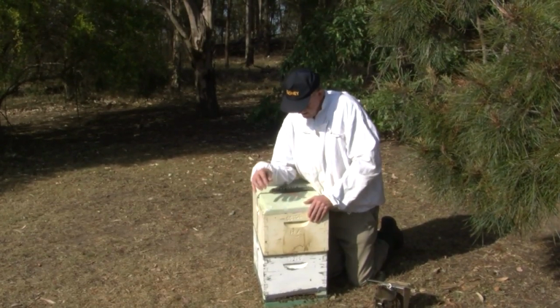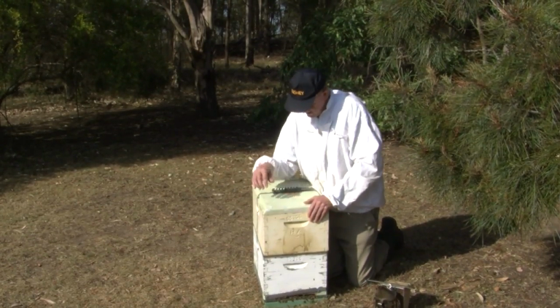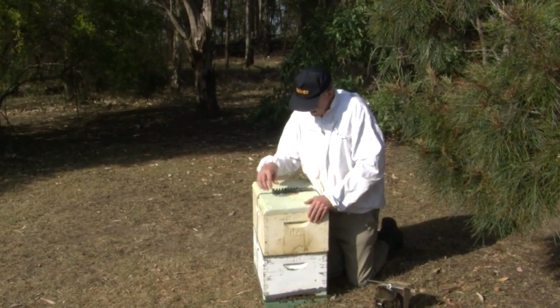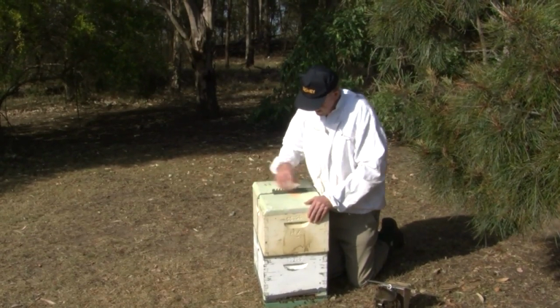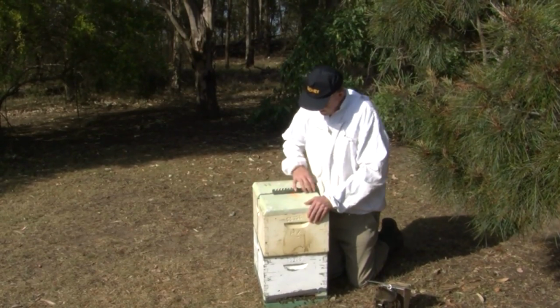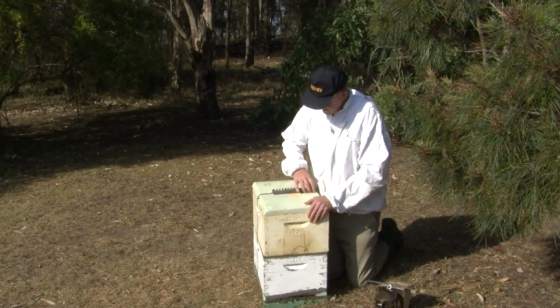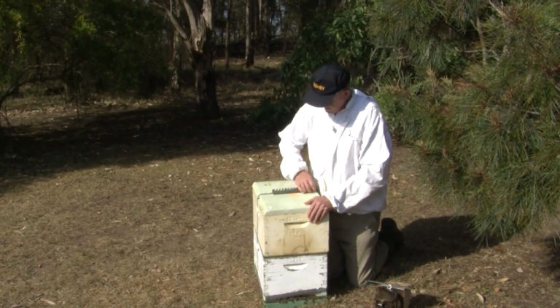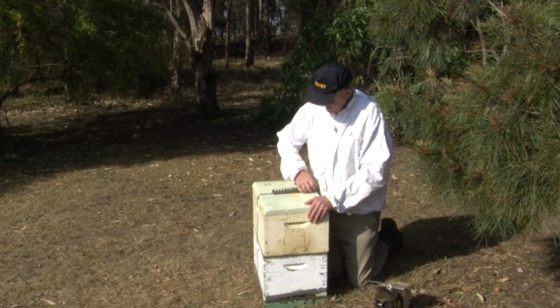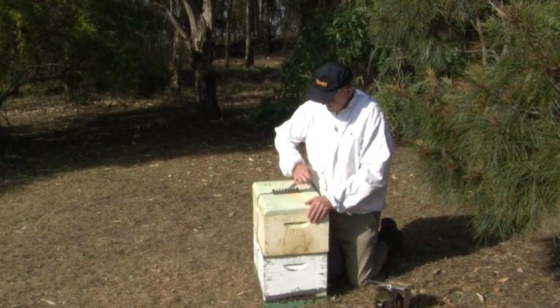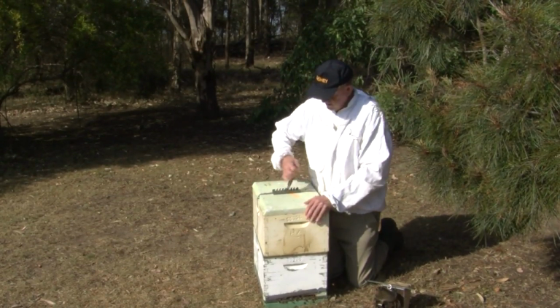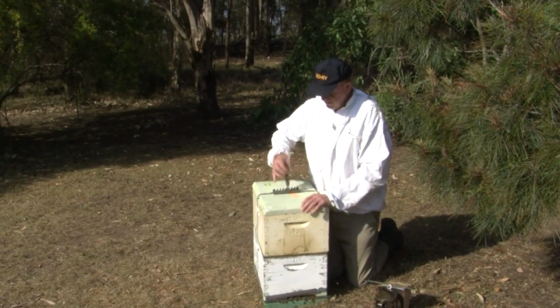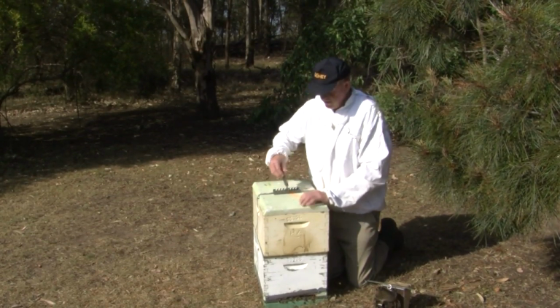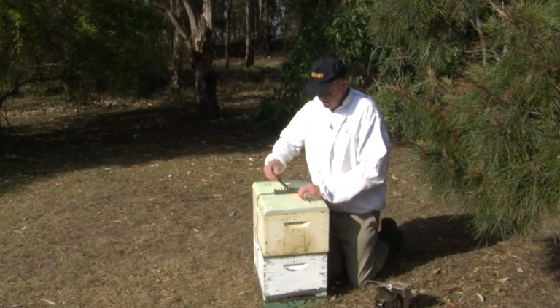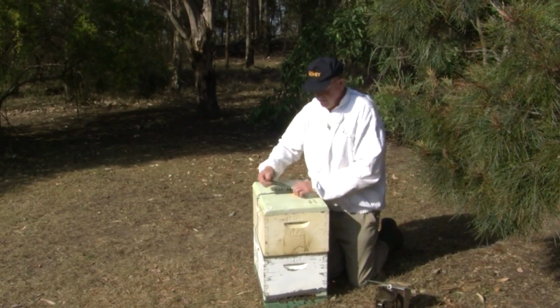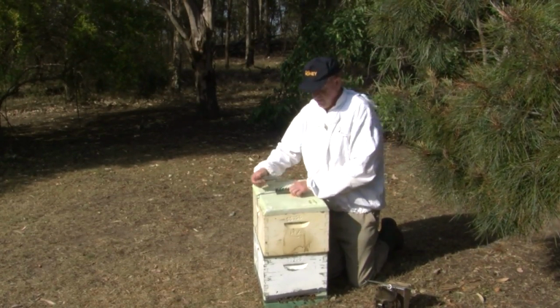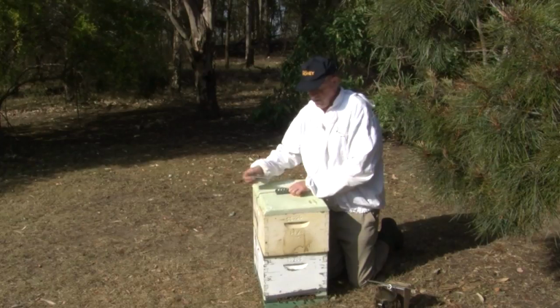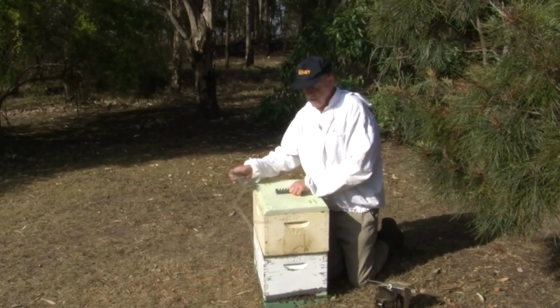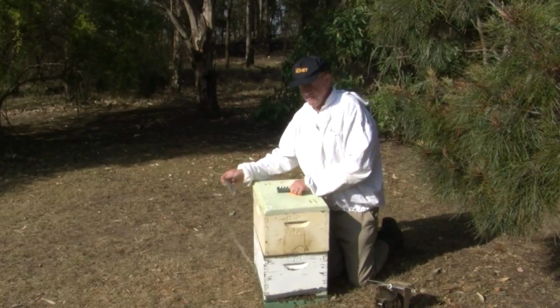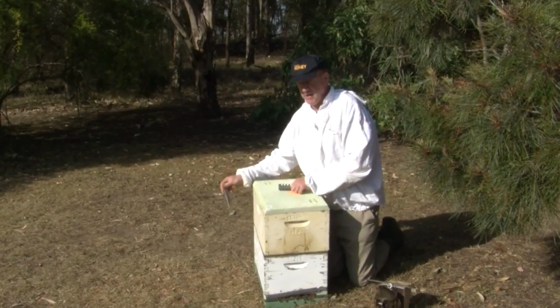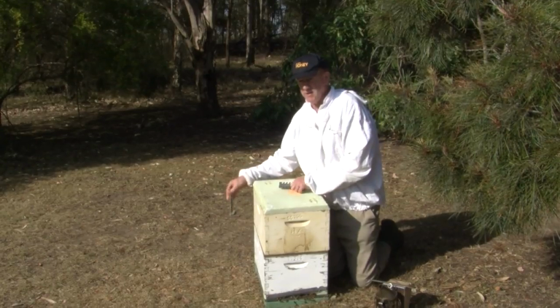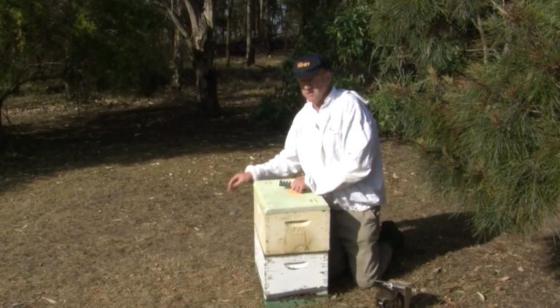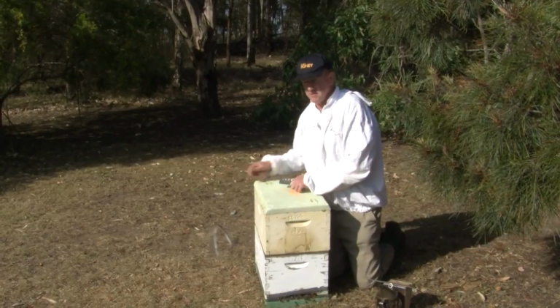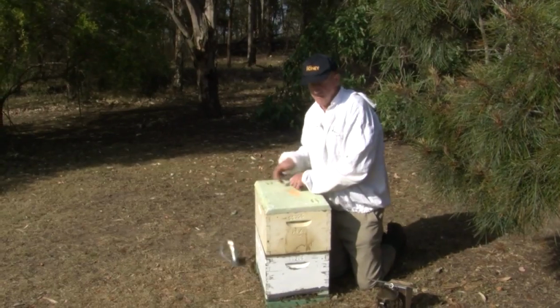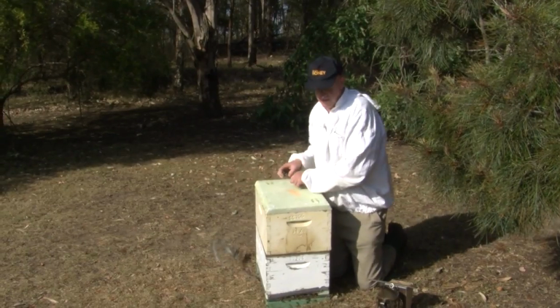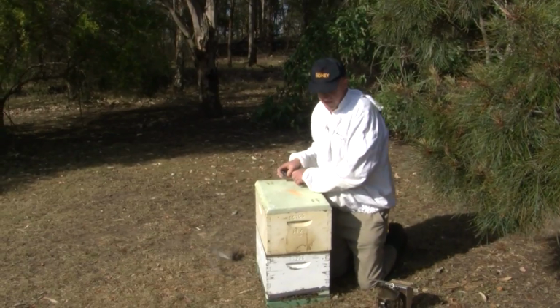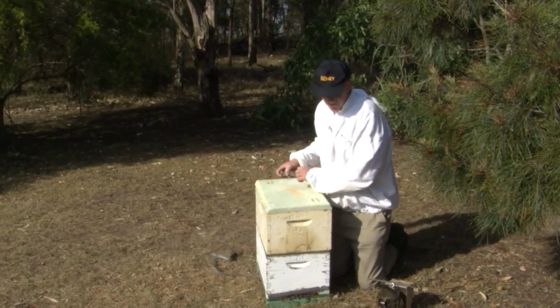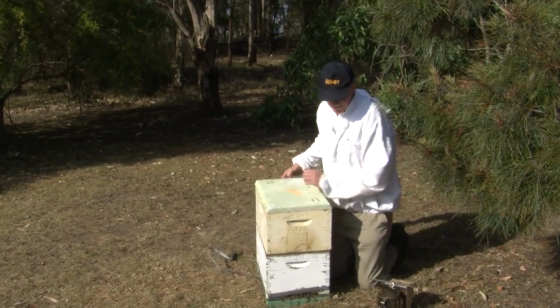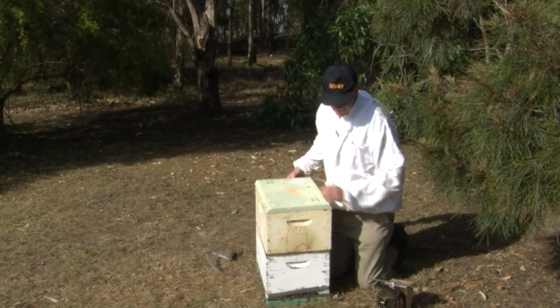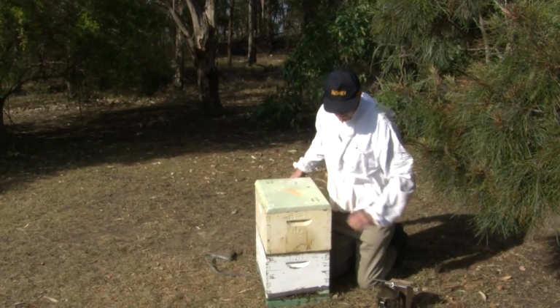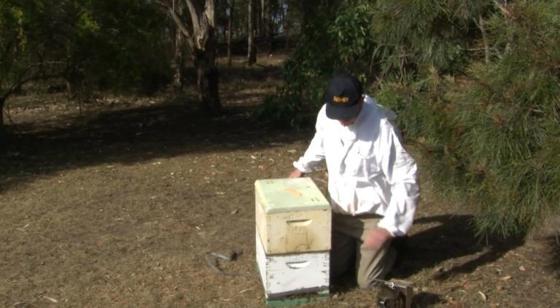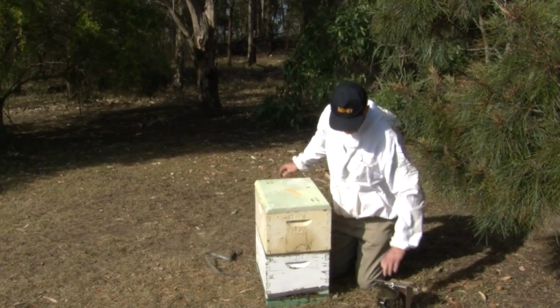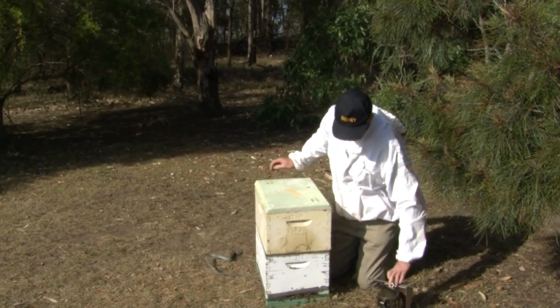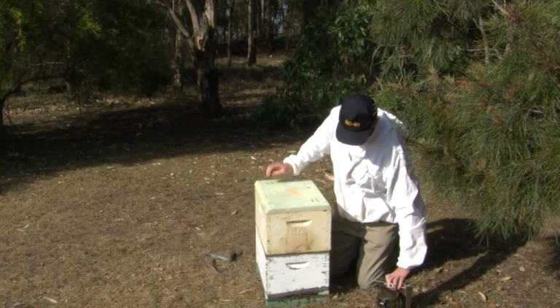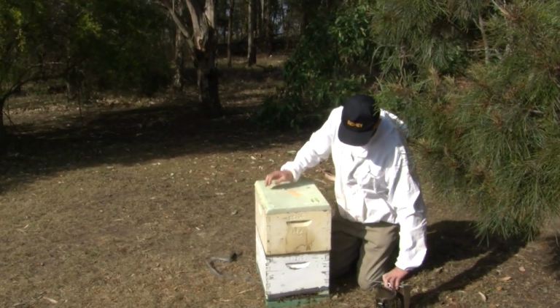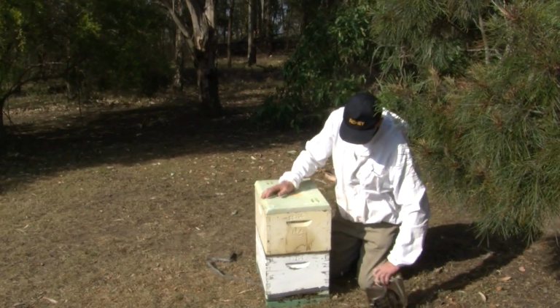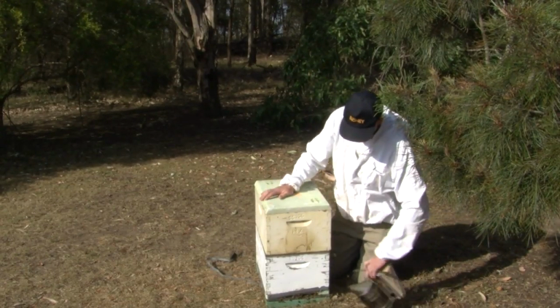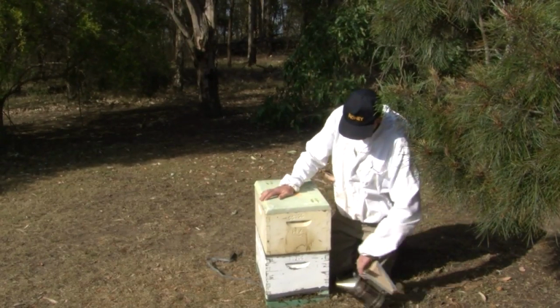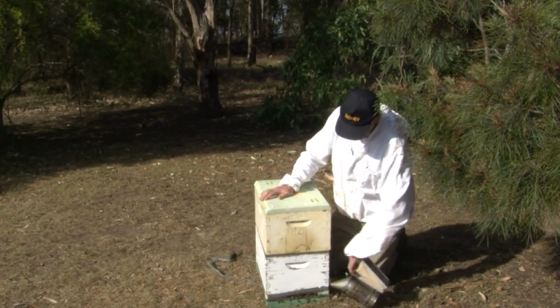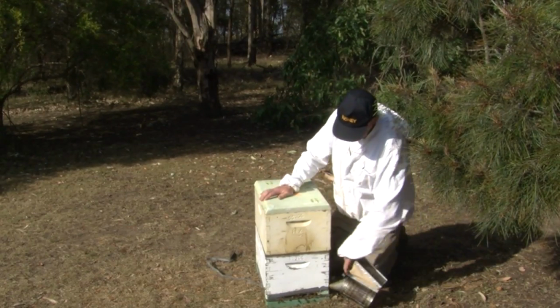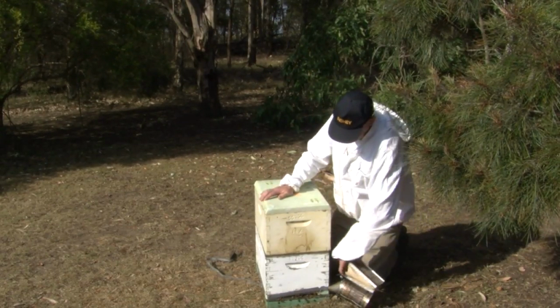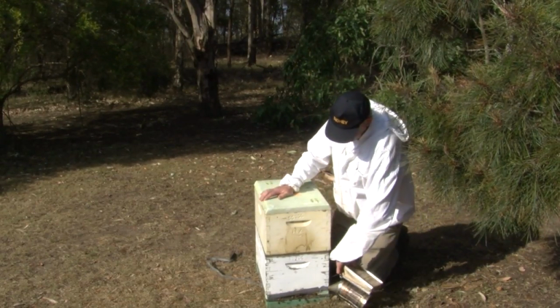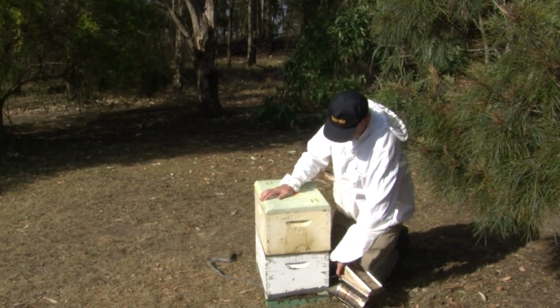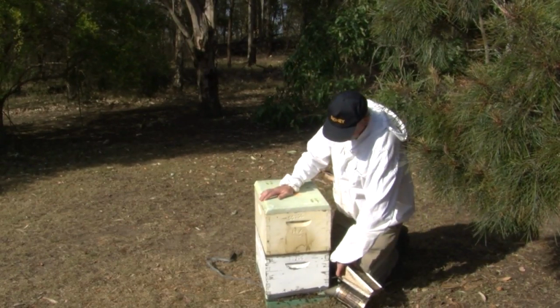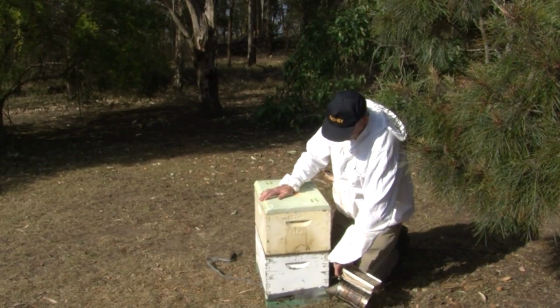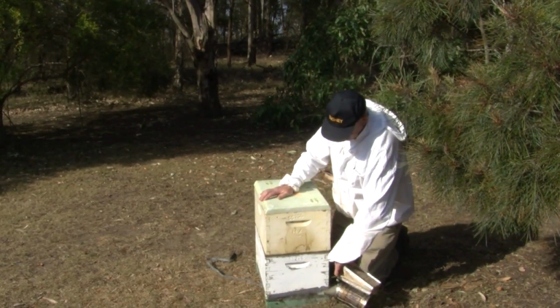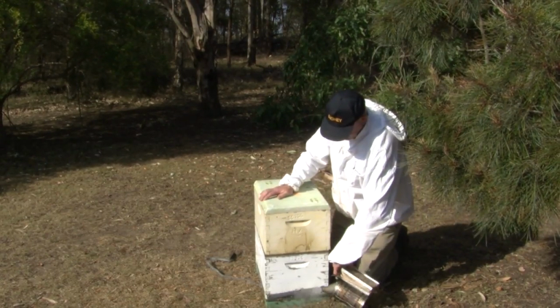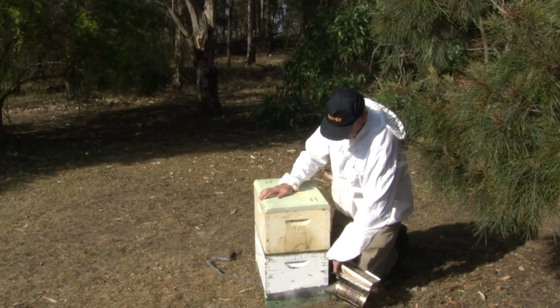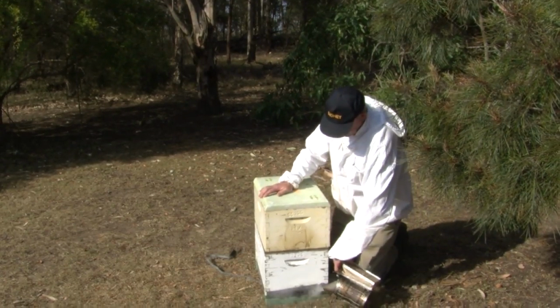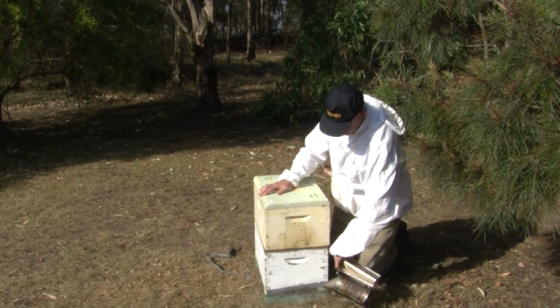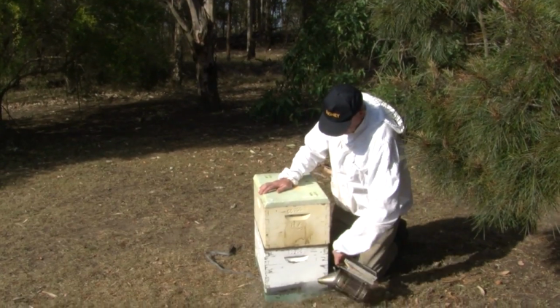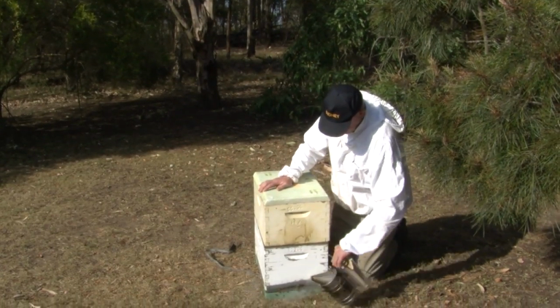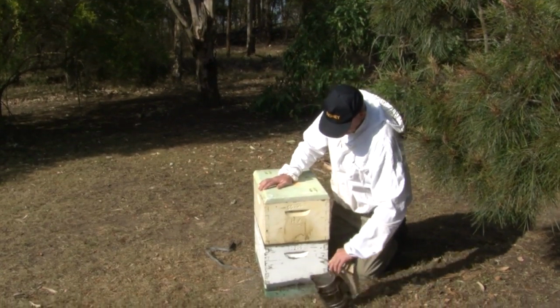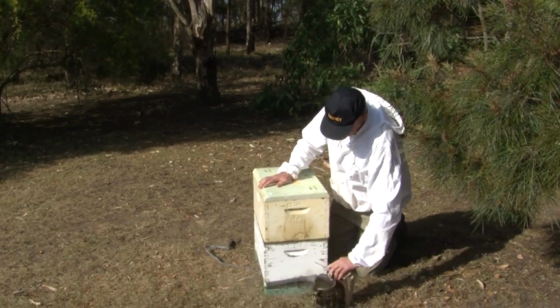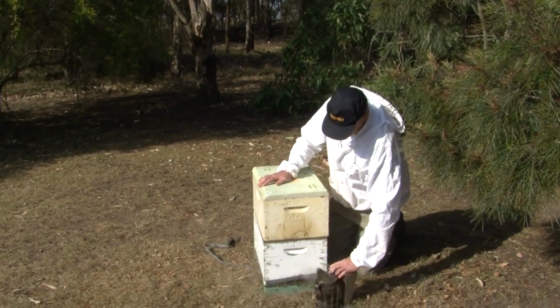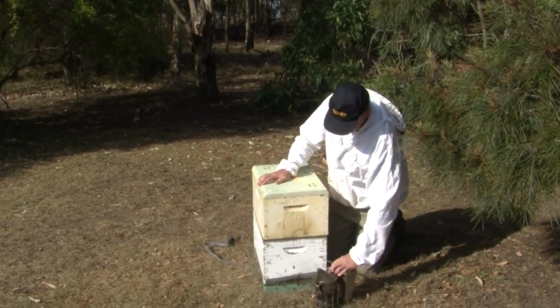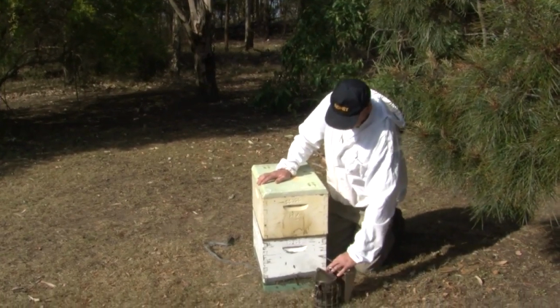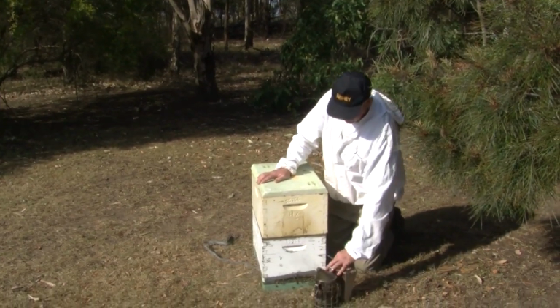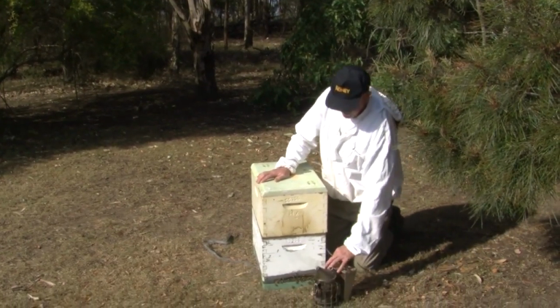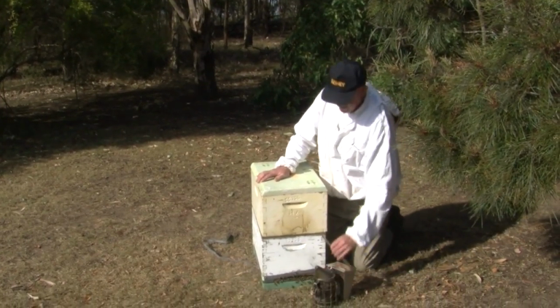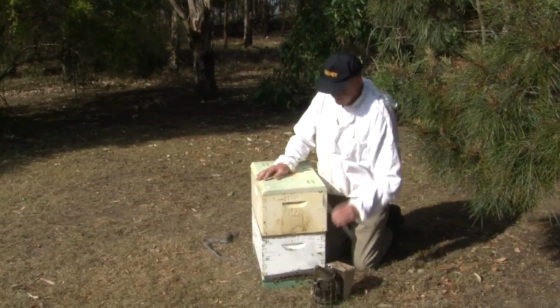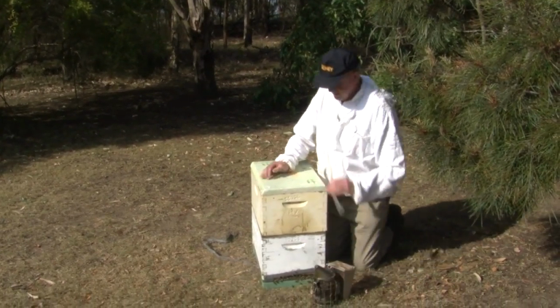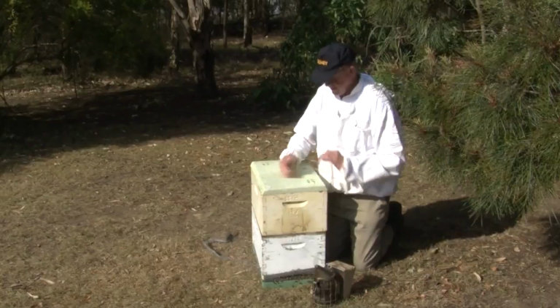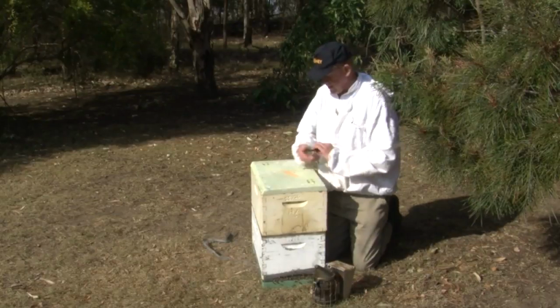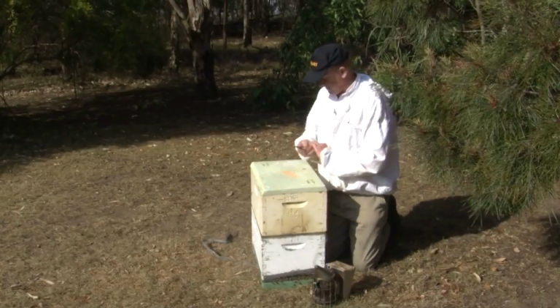To do that we need to remove all the components of the hive: the lid, the super, and the queen excluder.